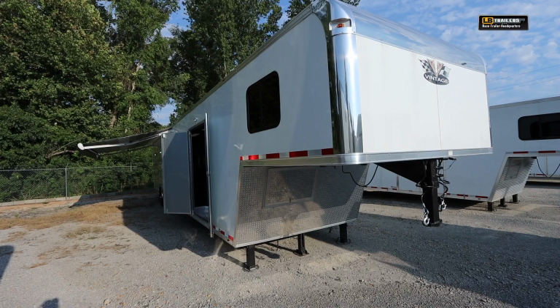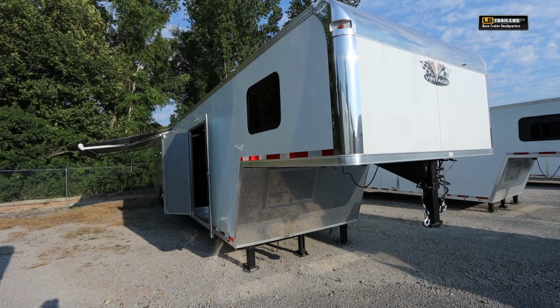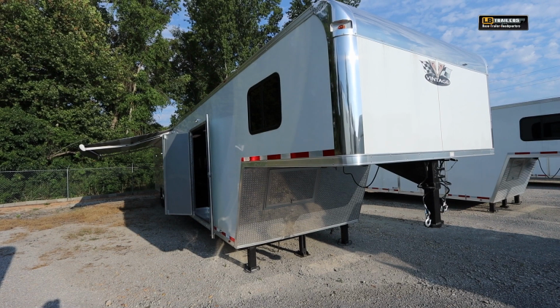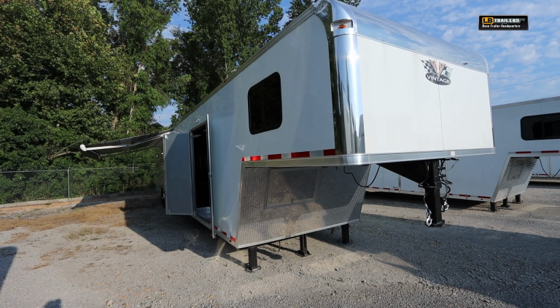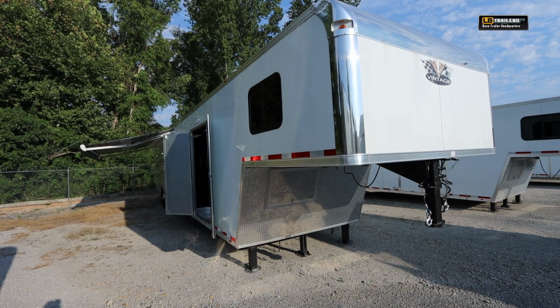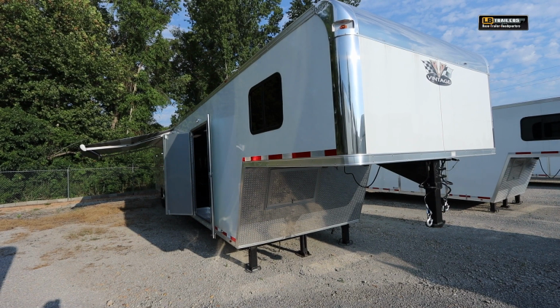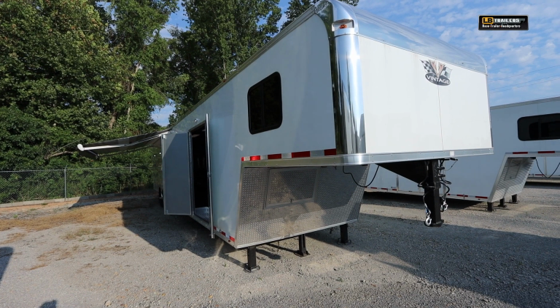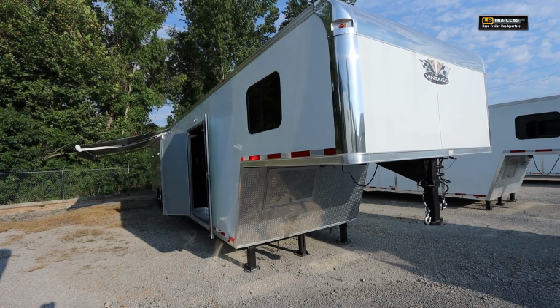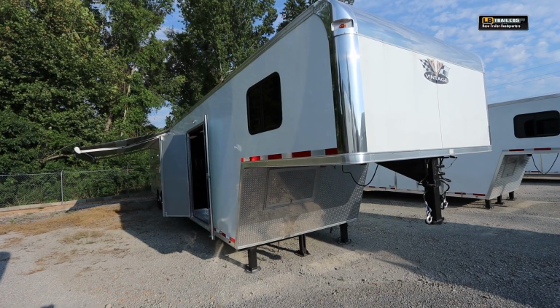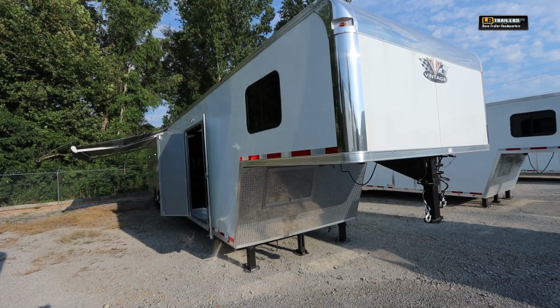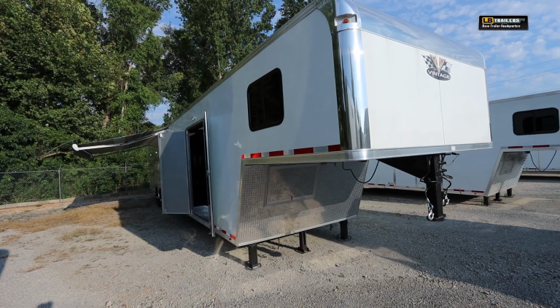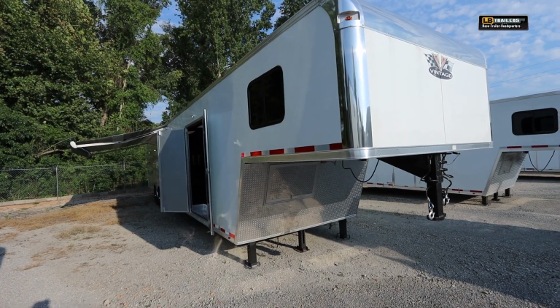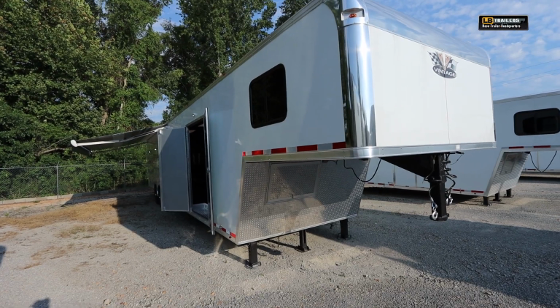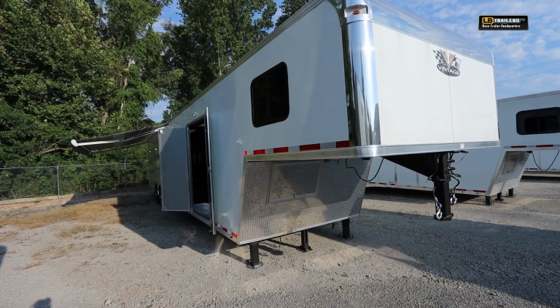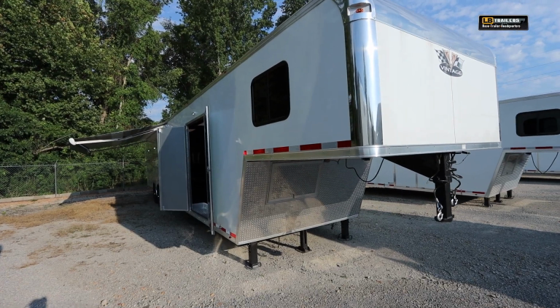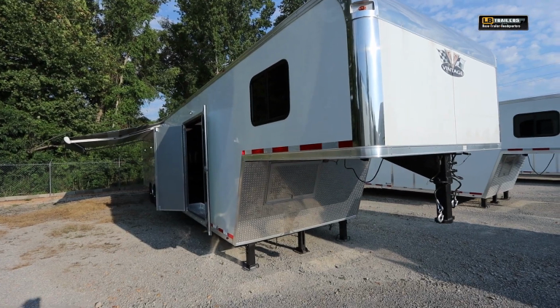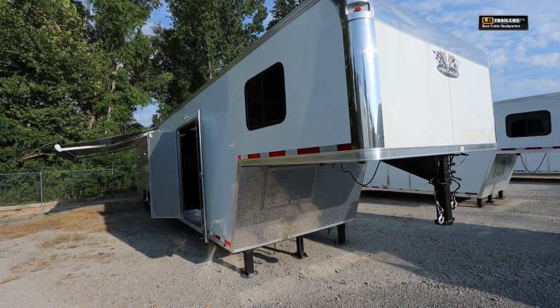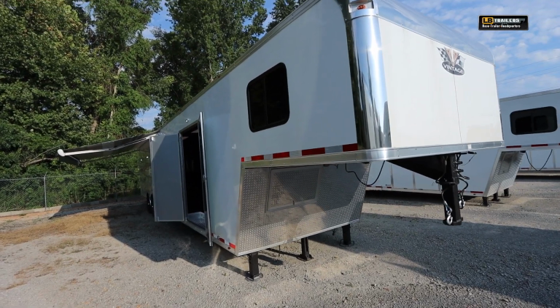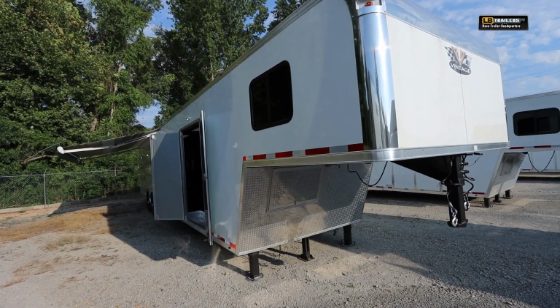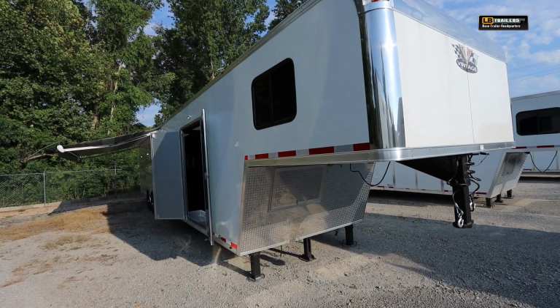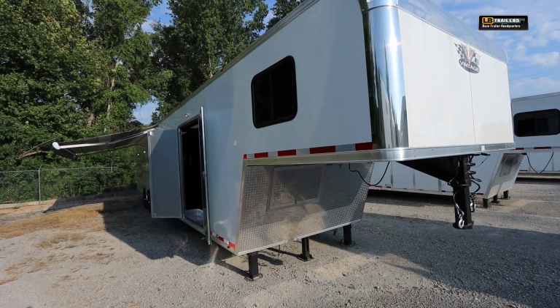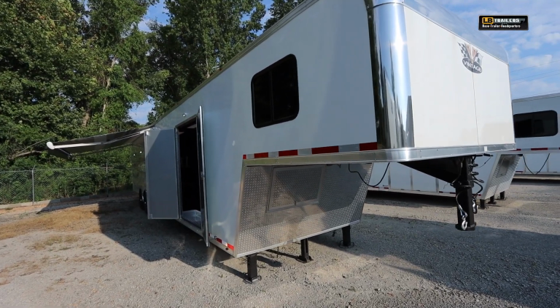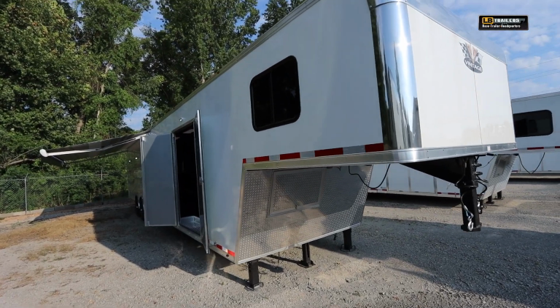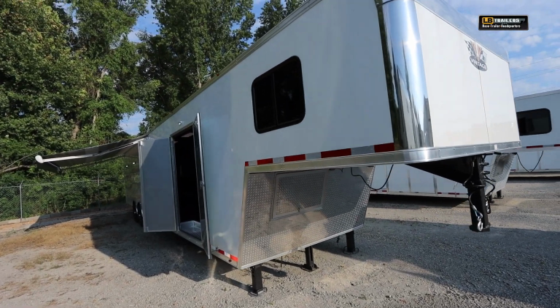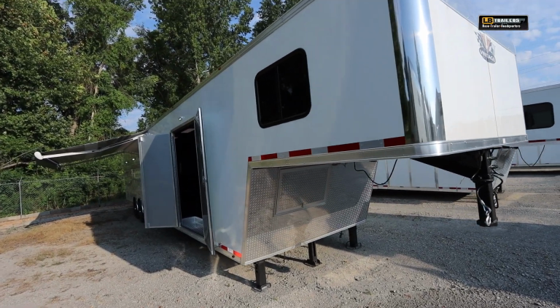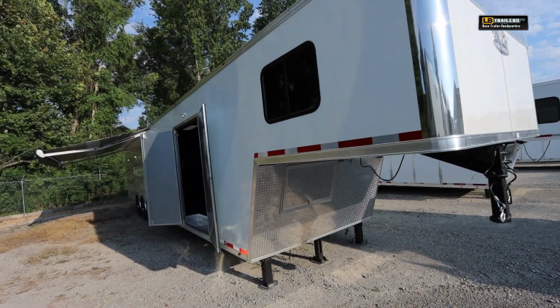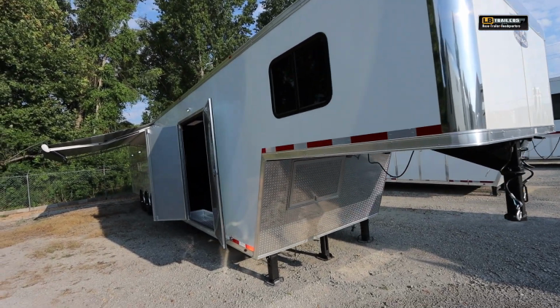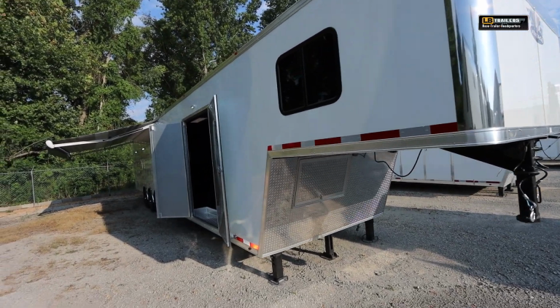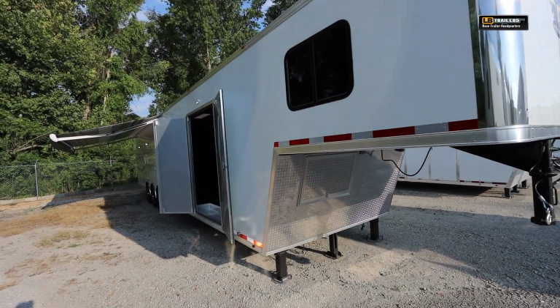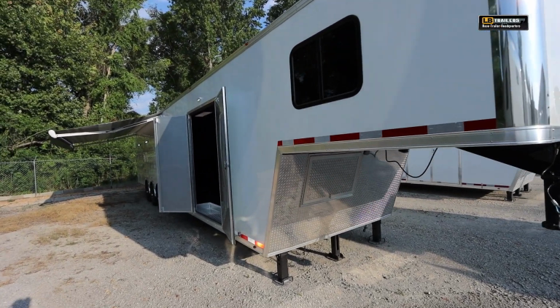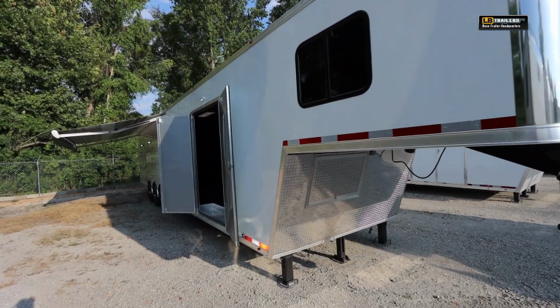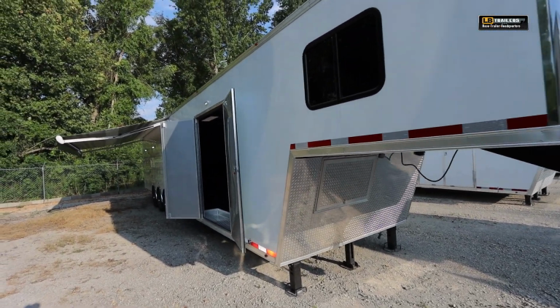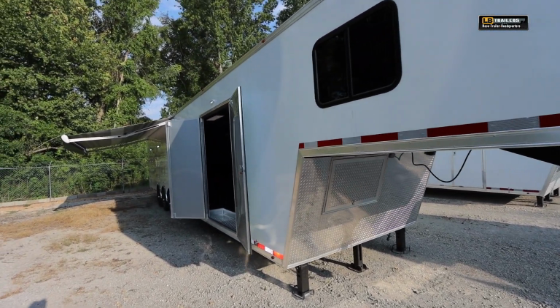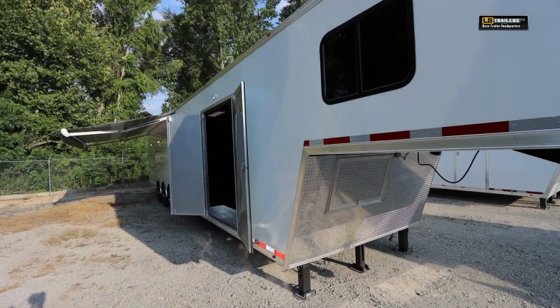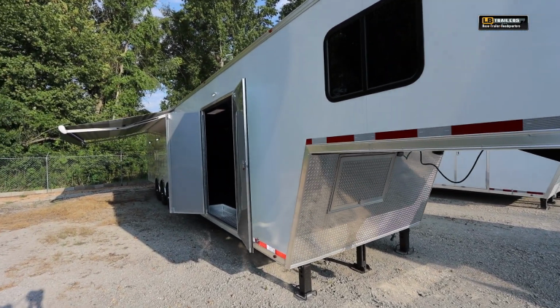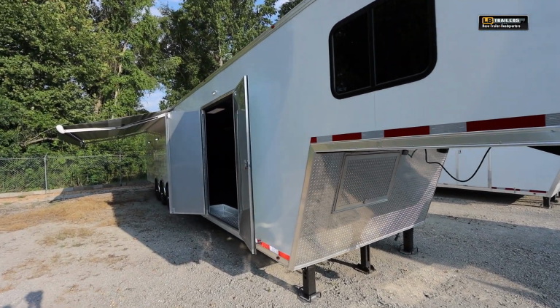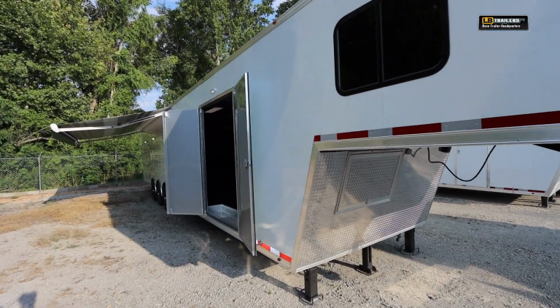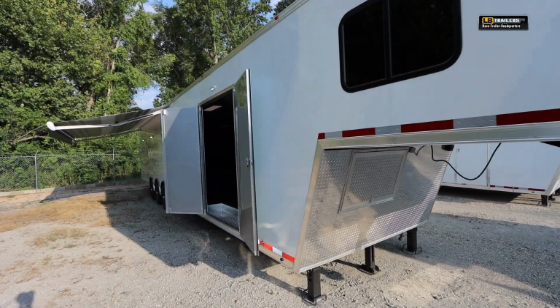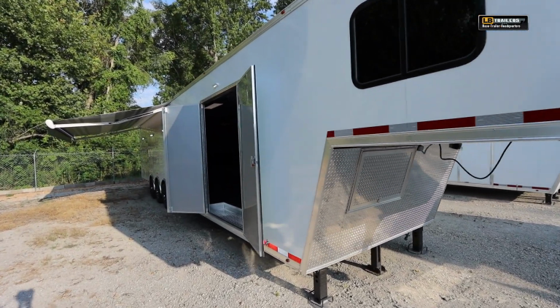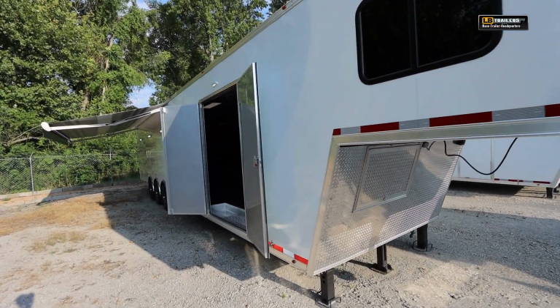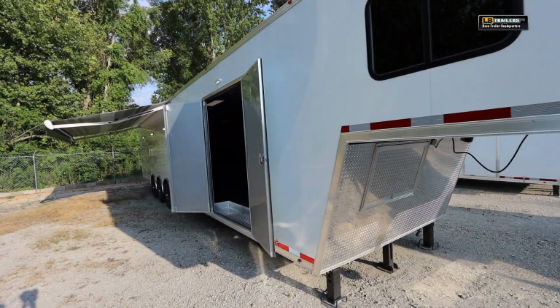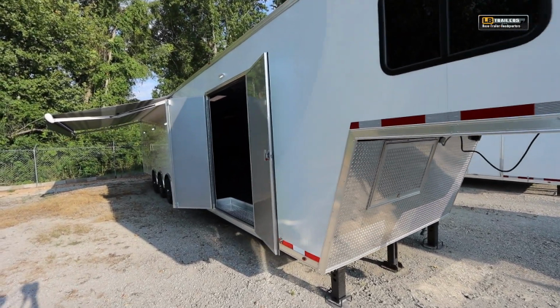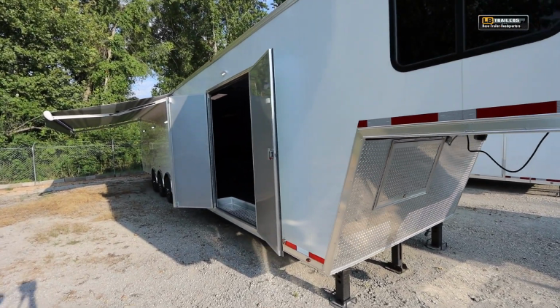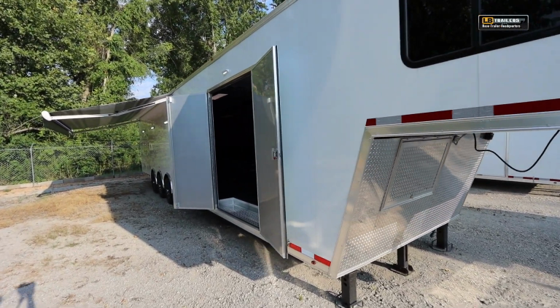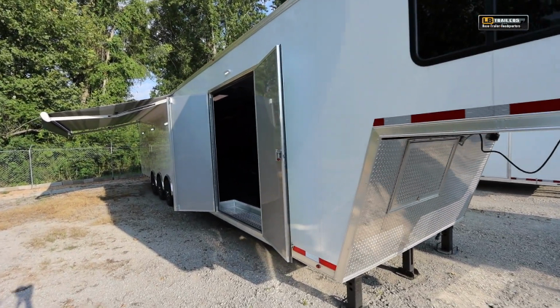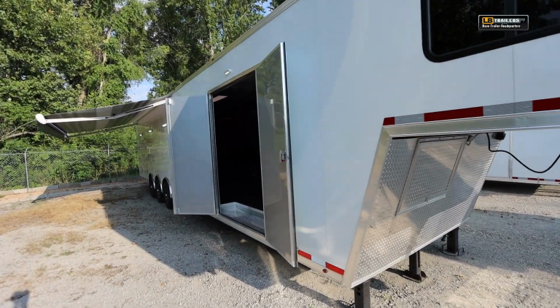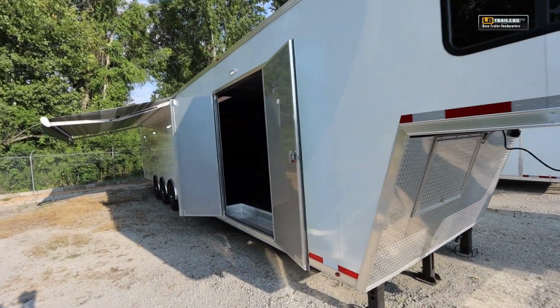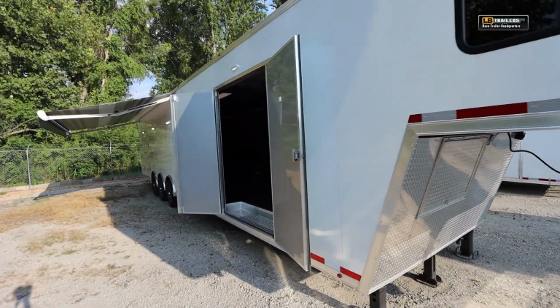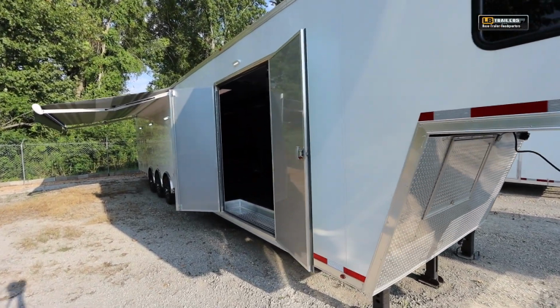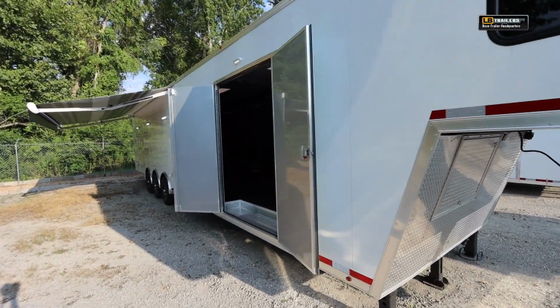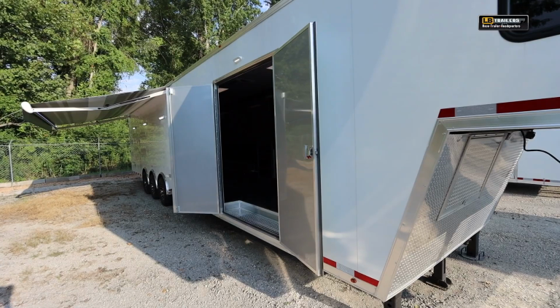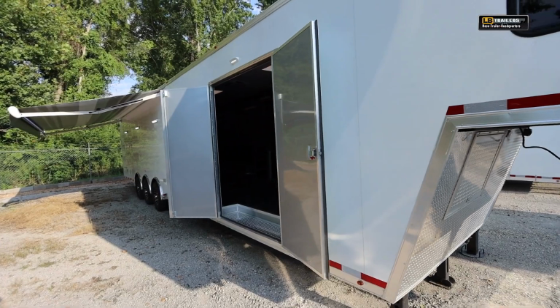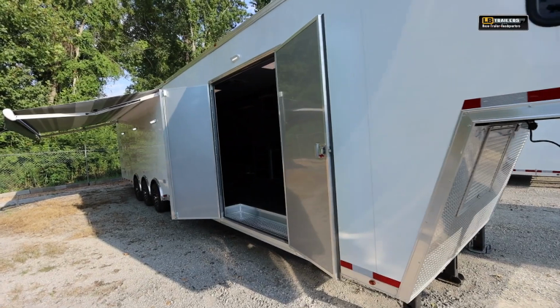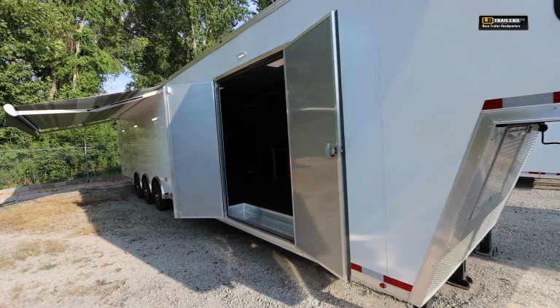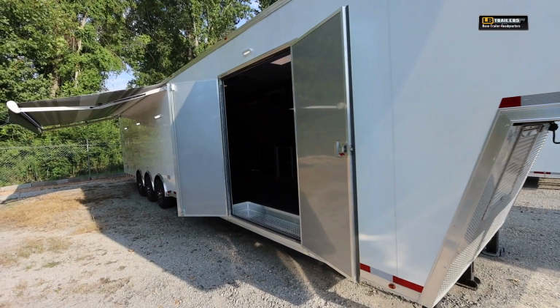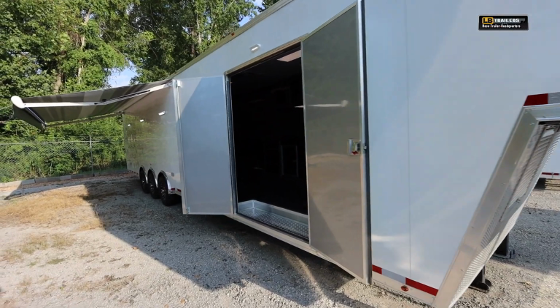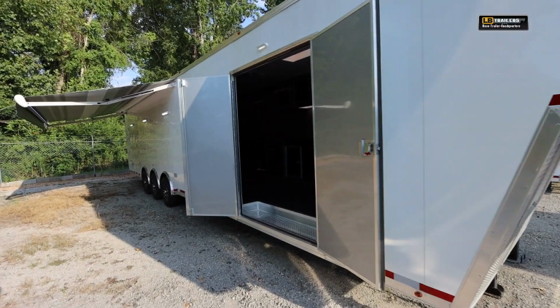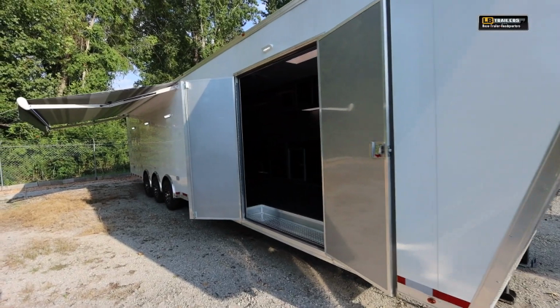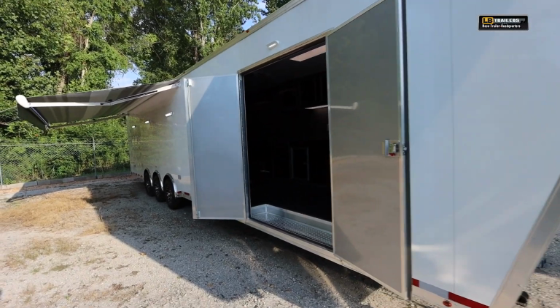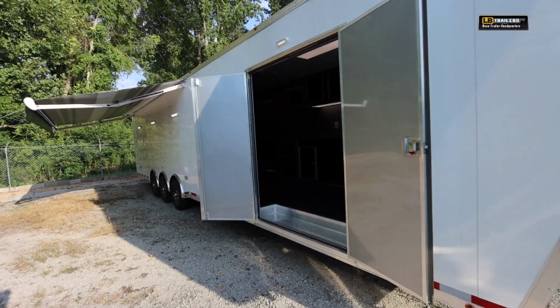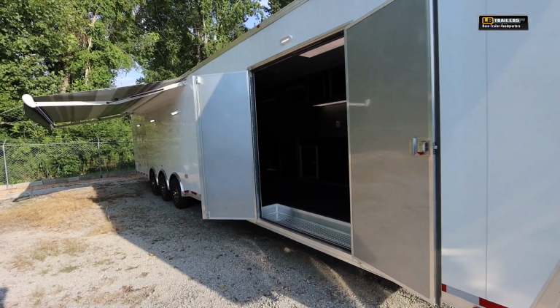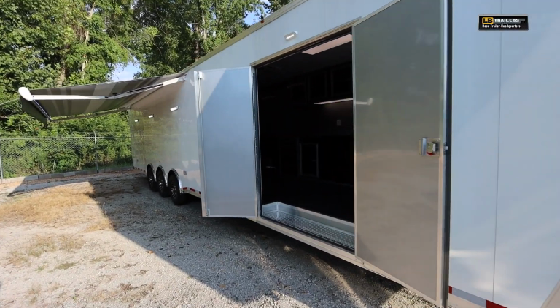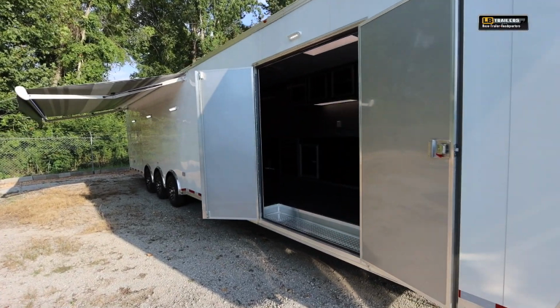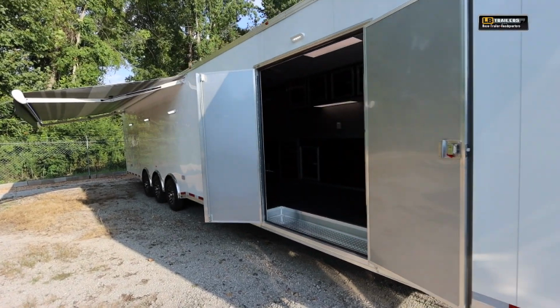Welcome to LB Trailers. If you're in need of a gooseneck trailer, stacker trailer, living quarters trailer, or bathroom trailer, LB Trailers is your one-stop shop here in northern Alabama.